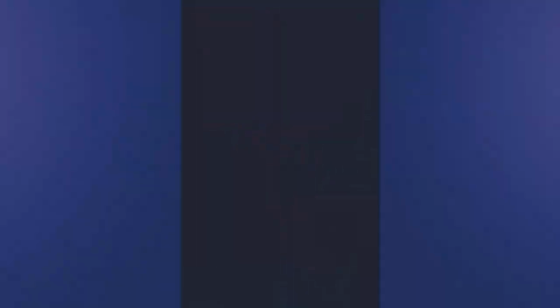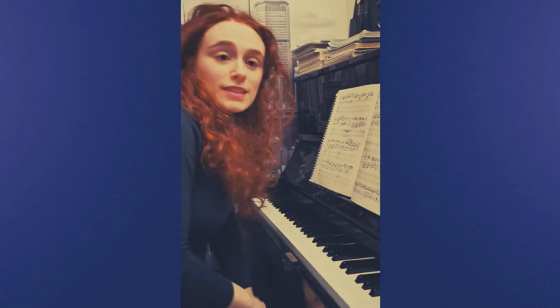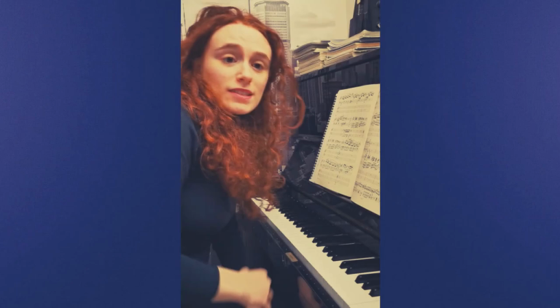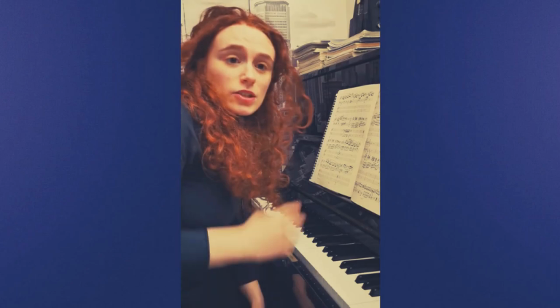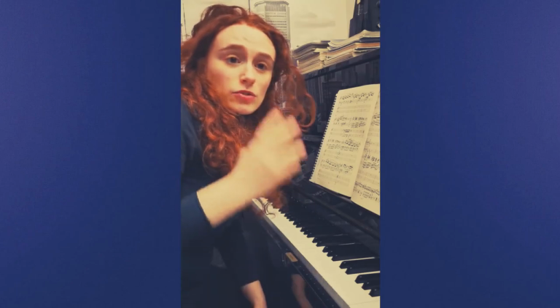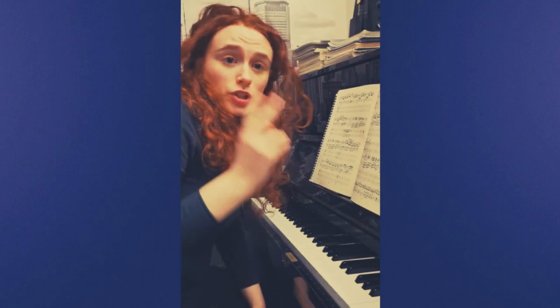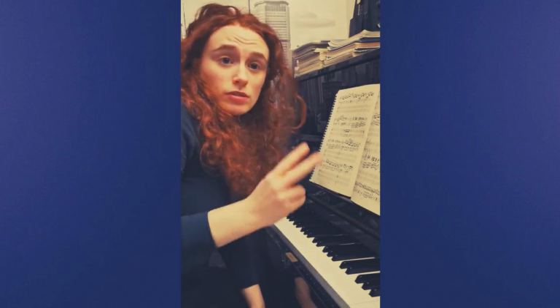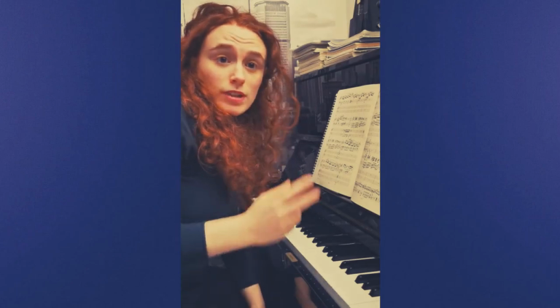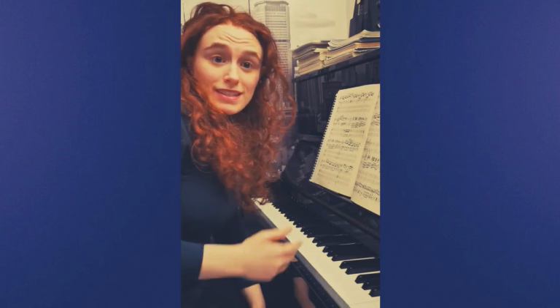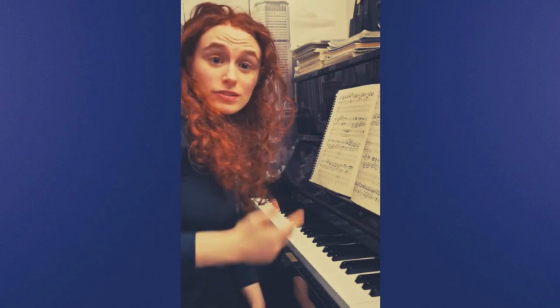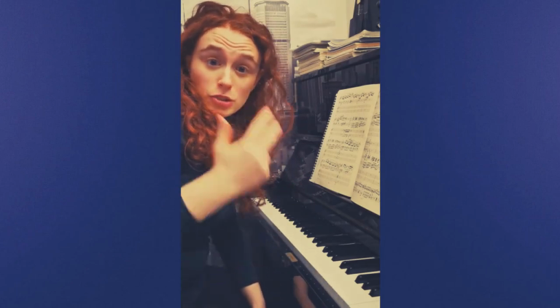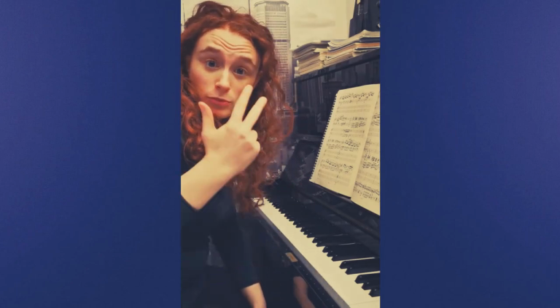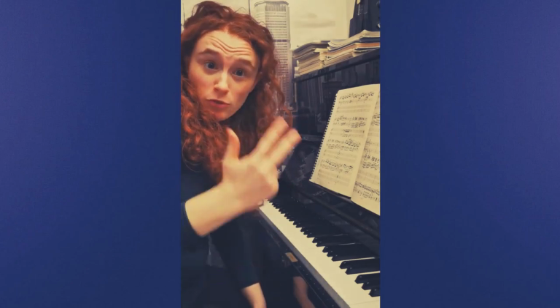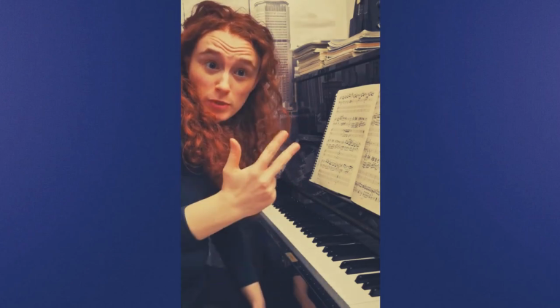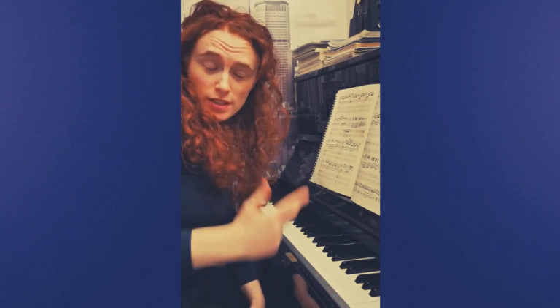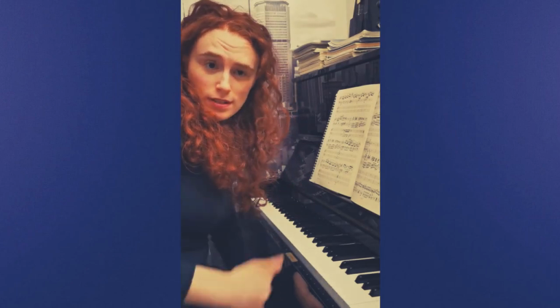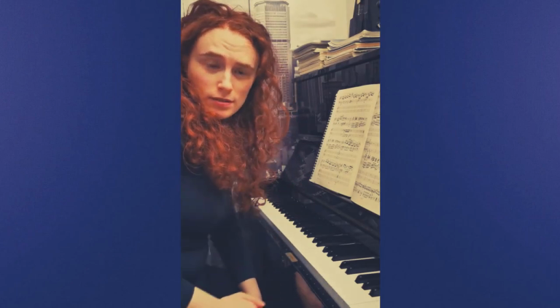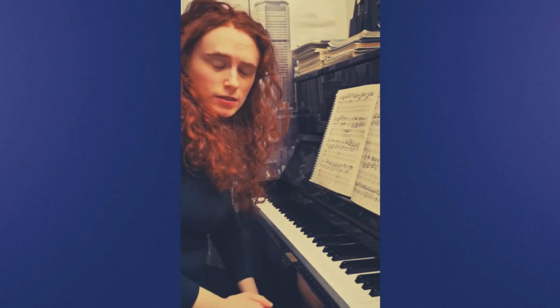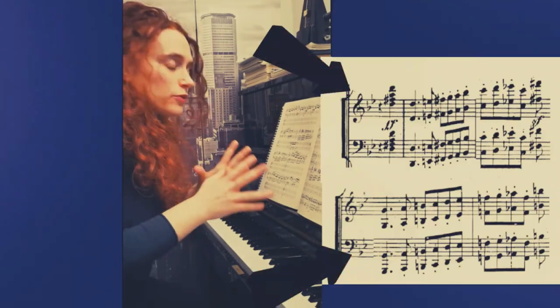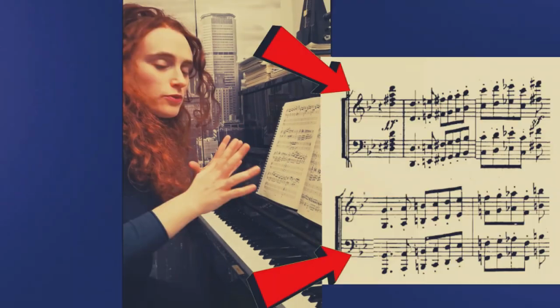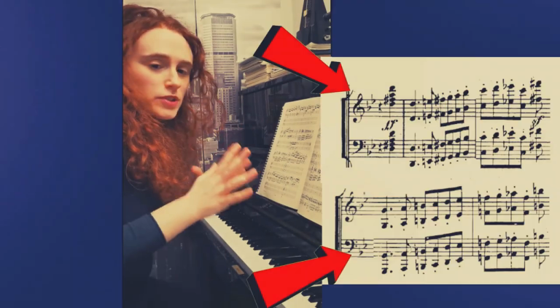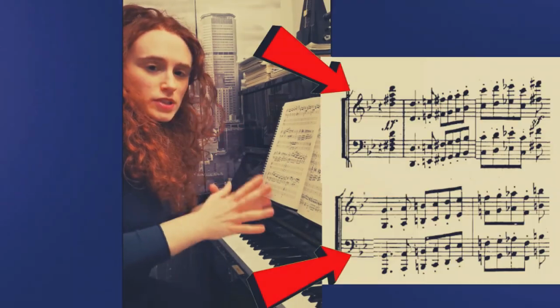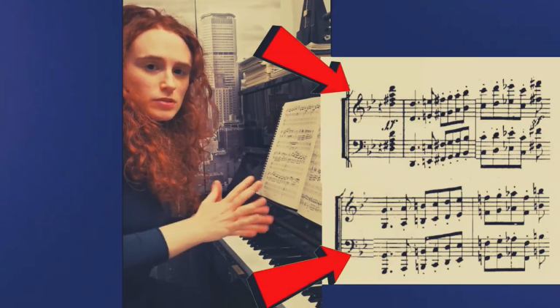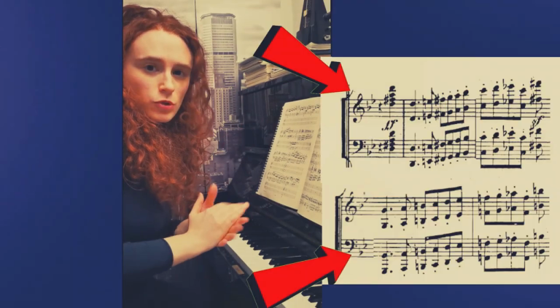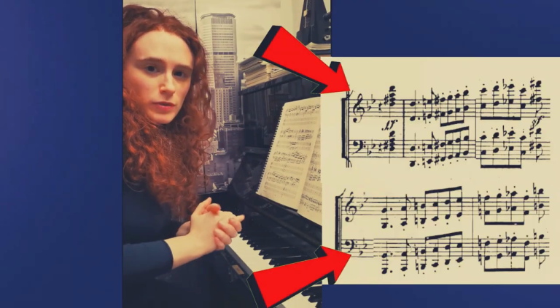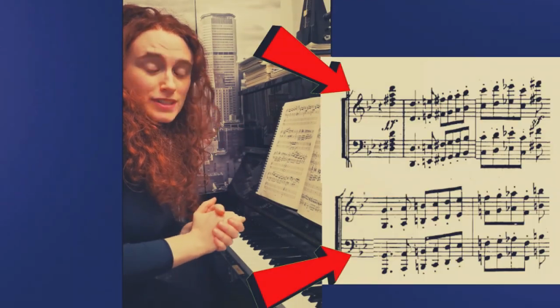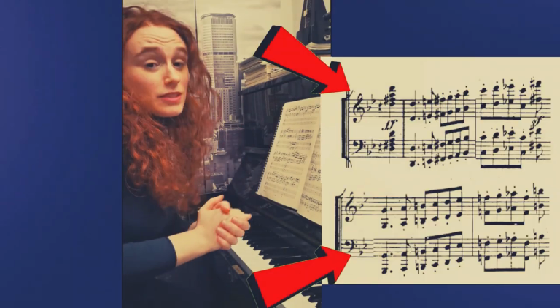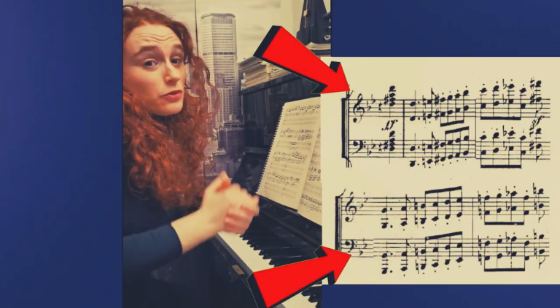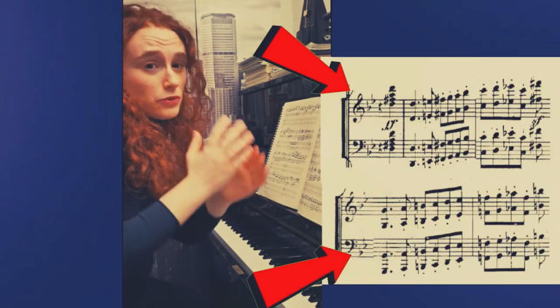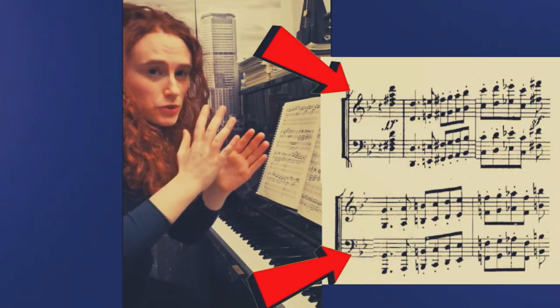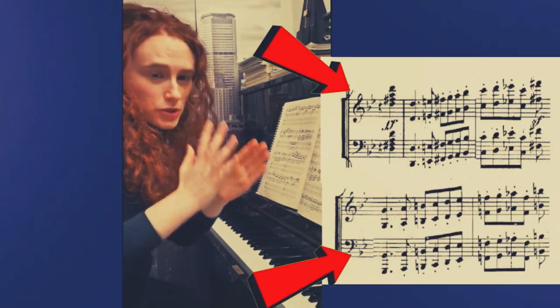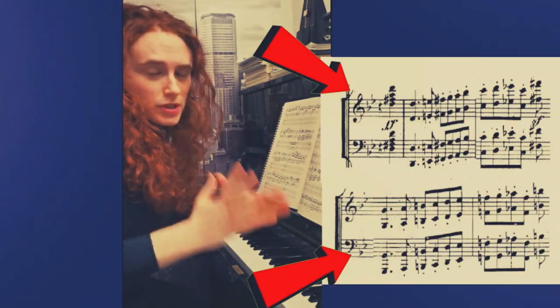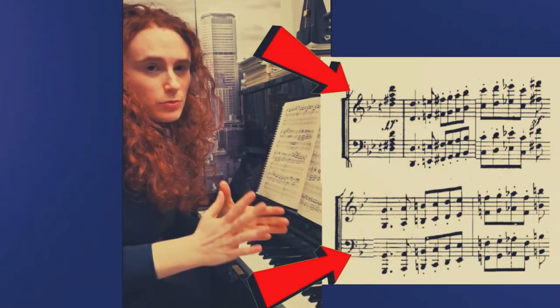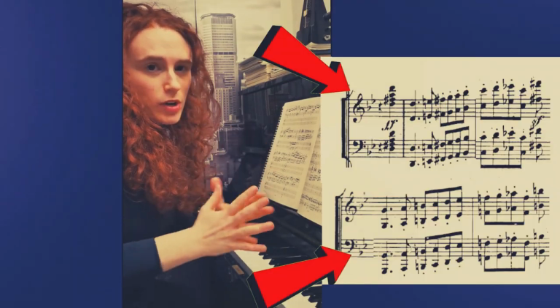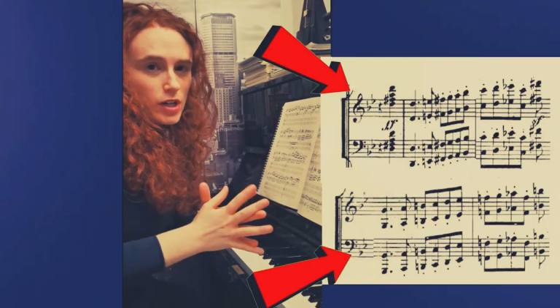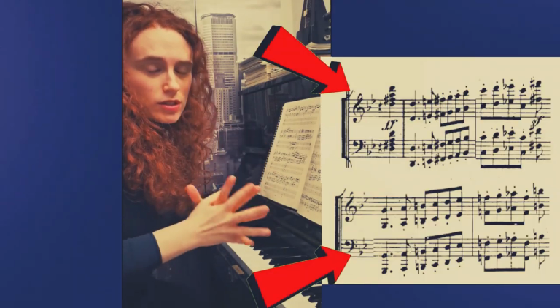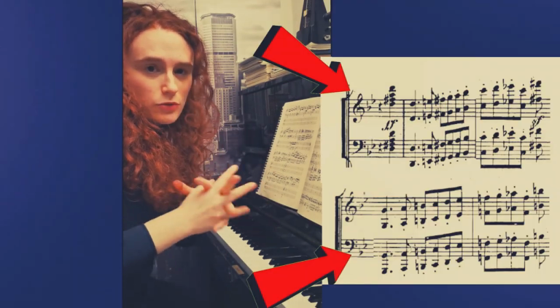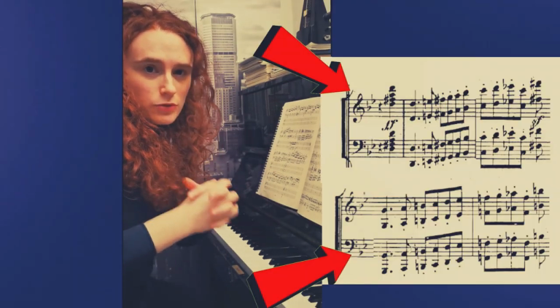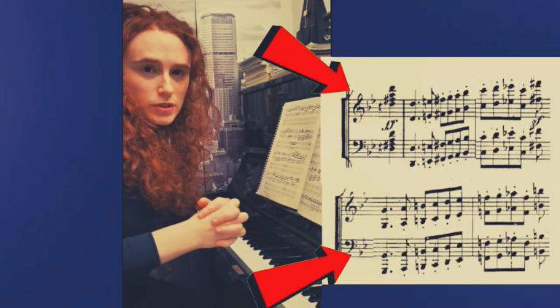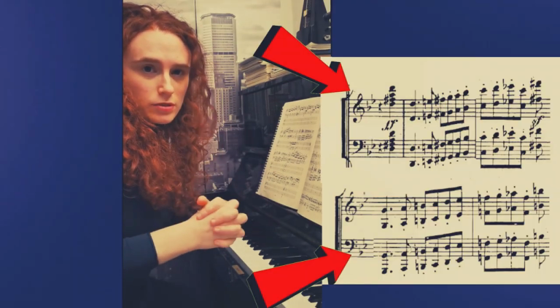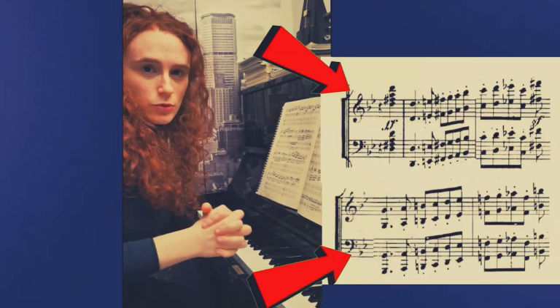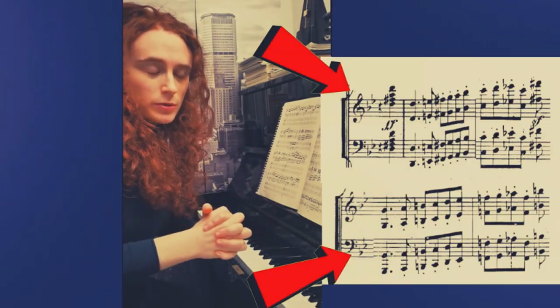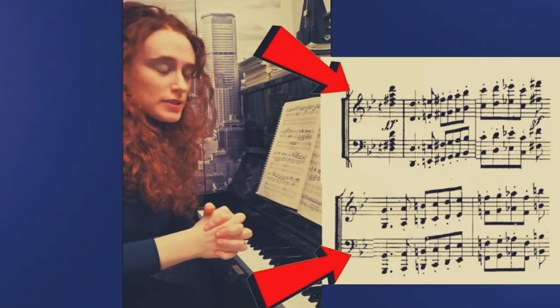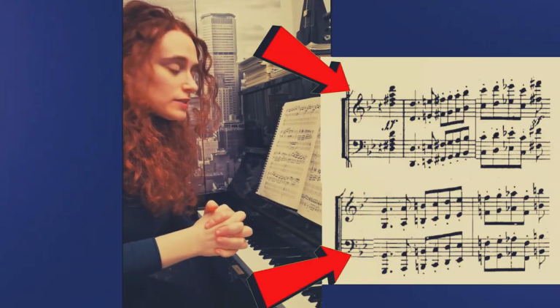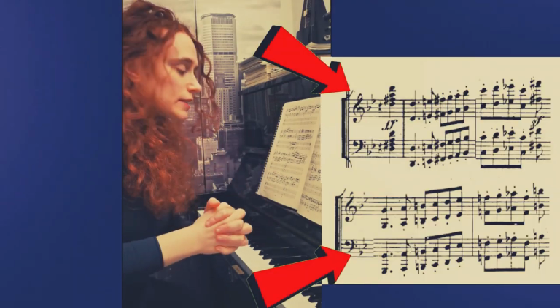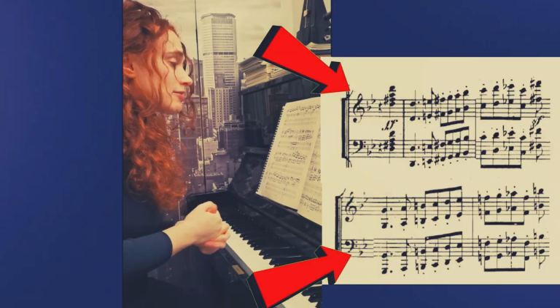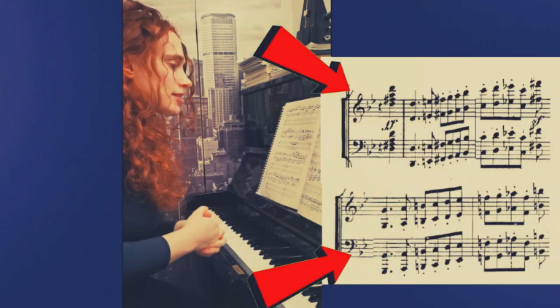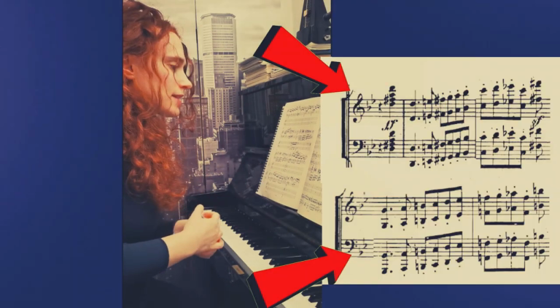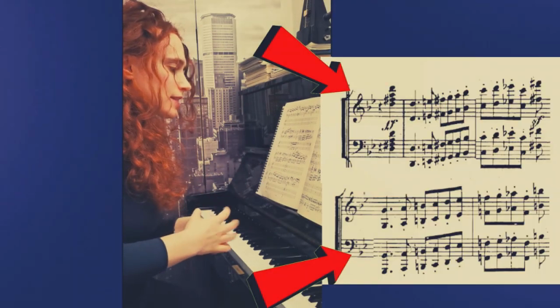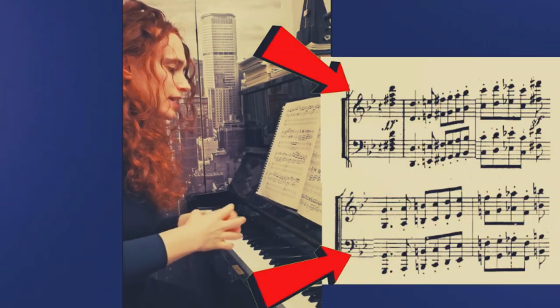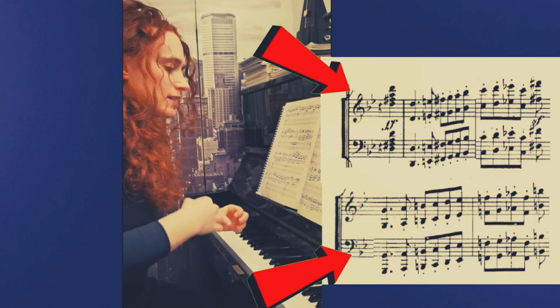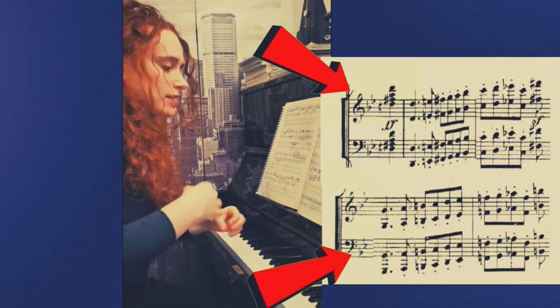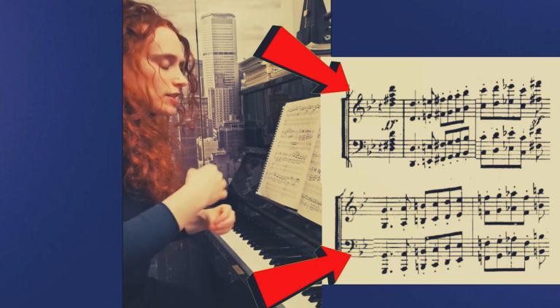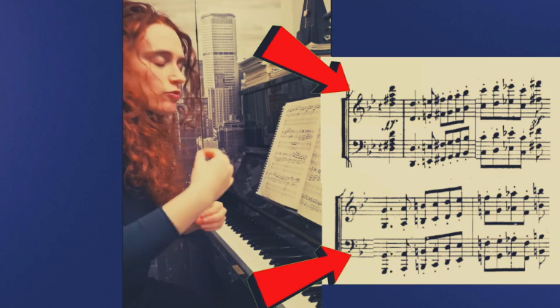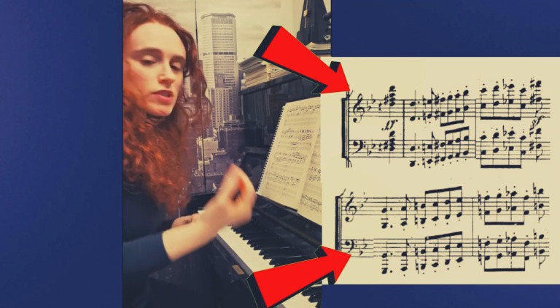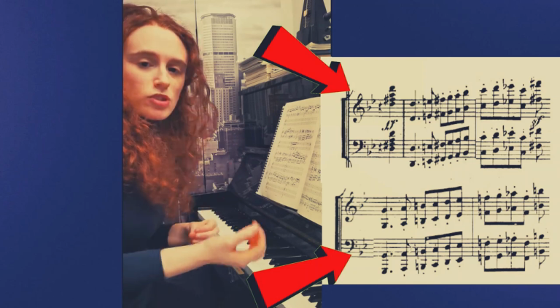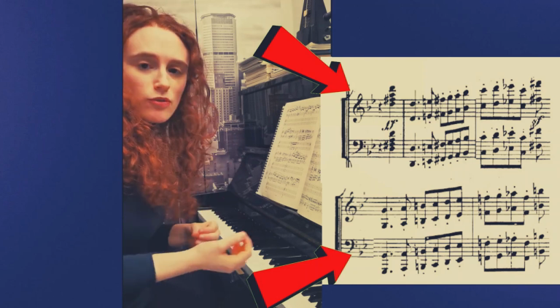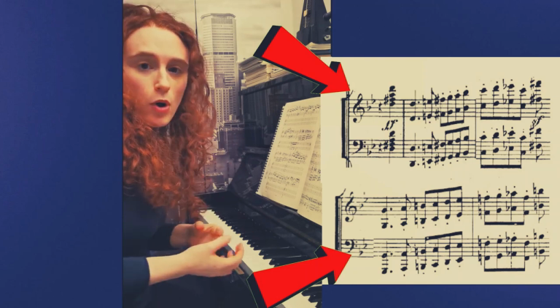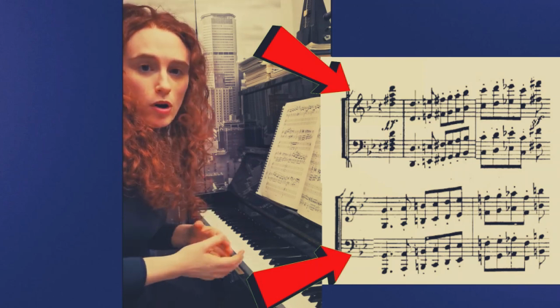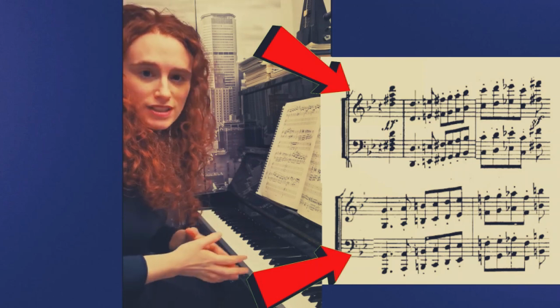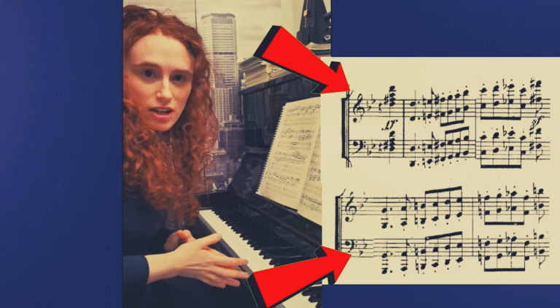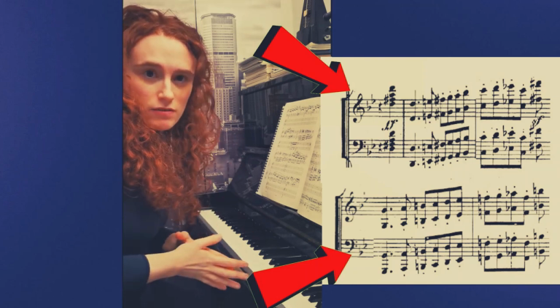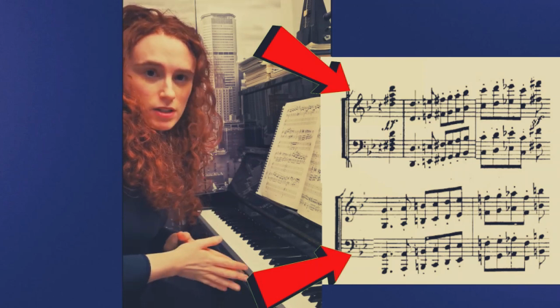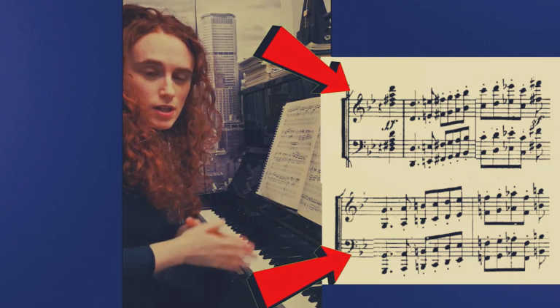This concerto has three movements. In the first part of the first movement, there is a sequence of octaves.